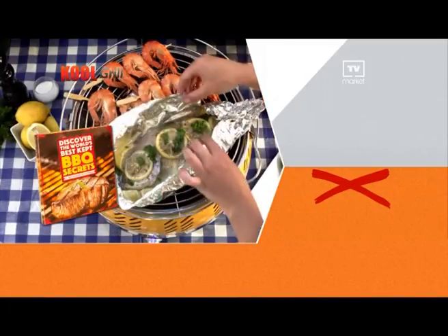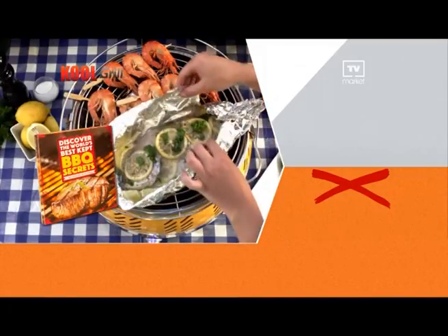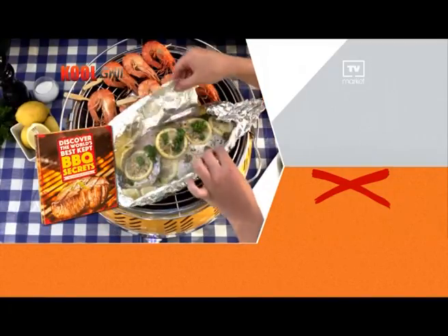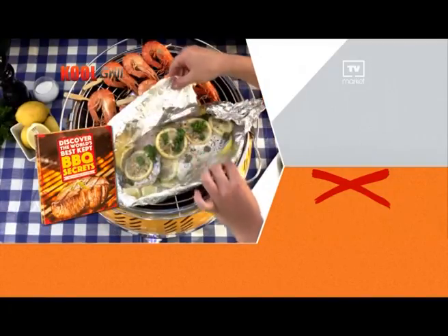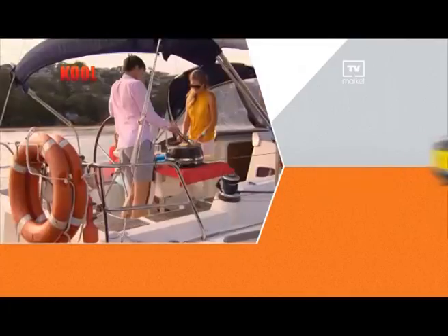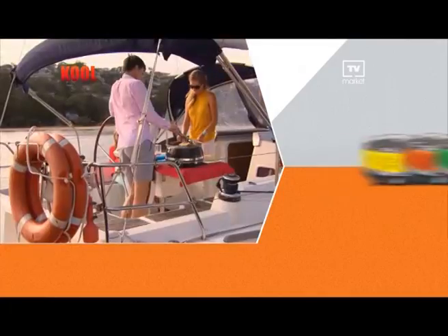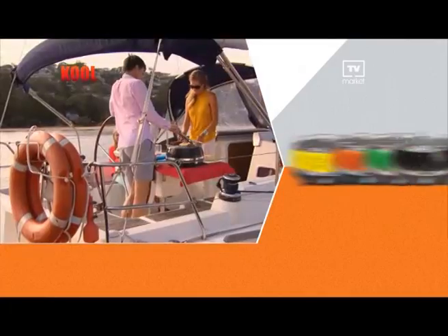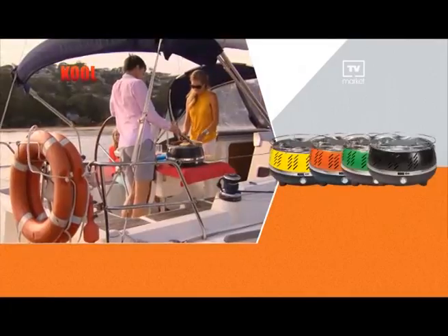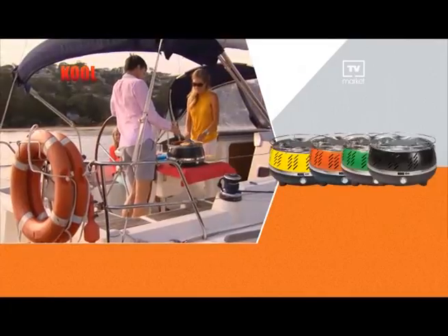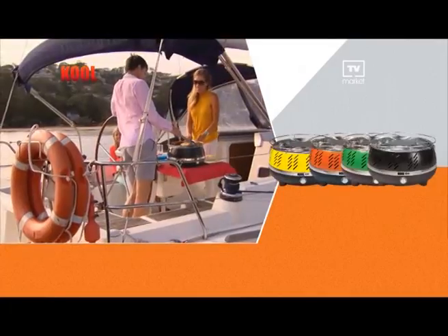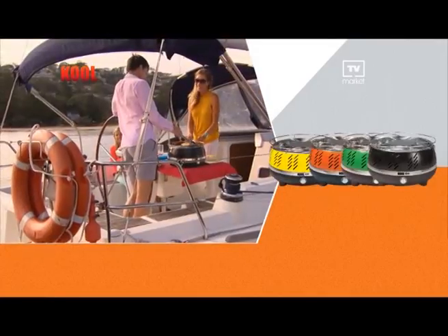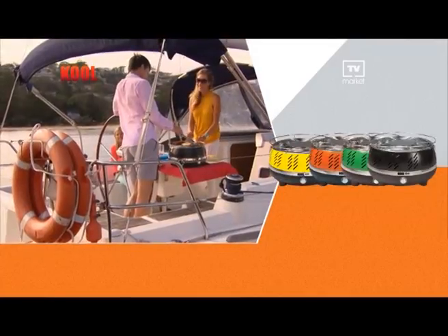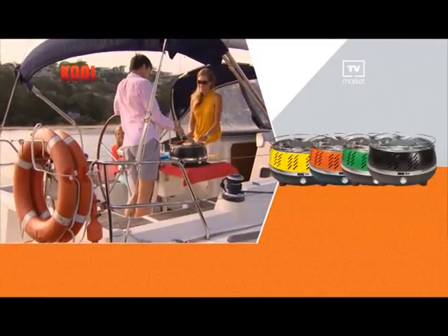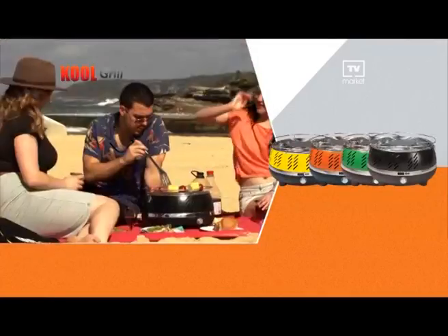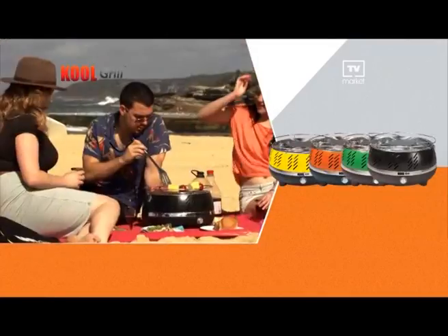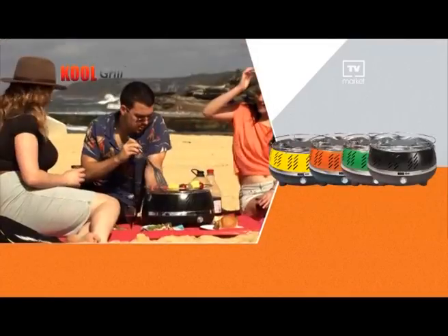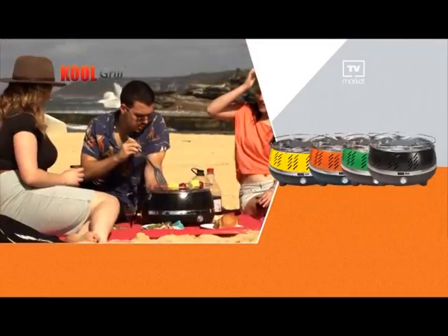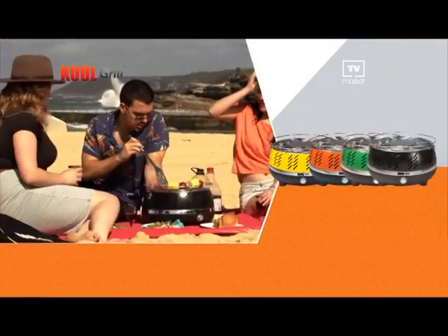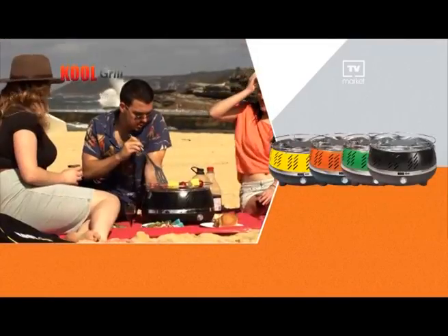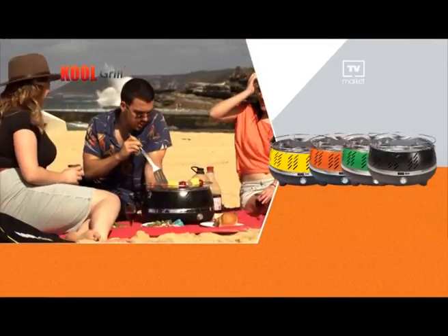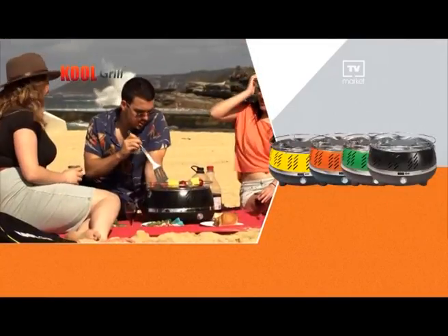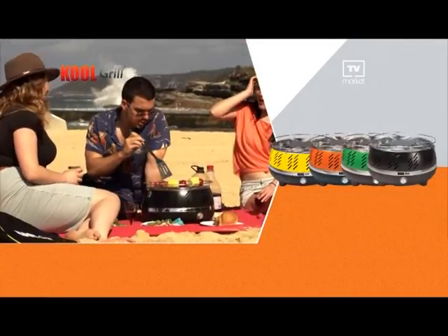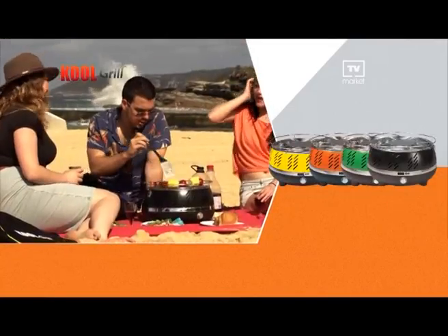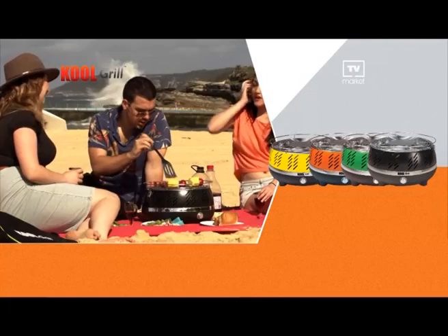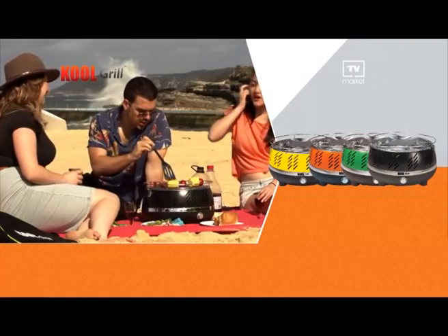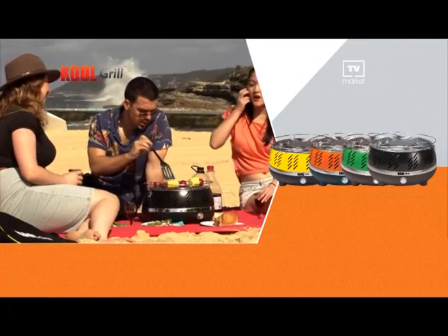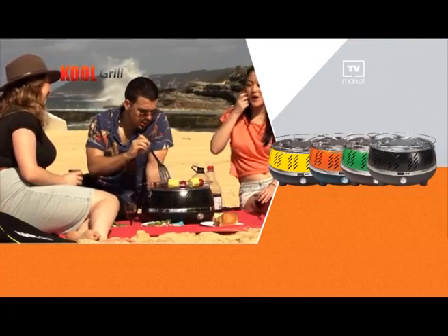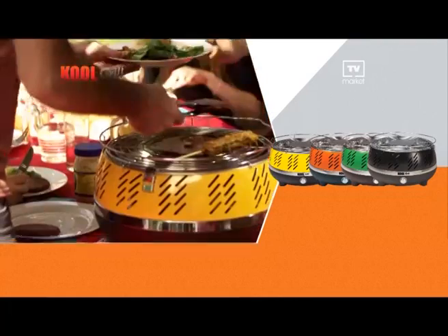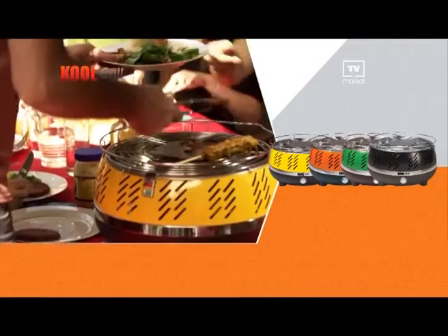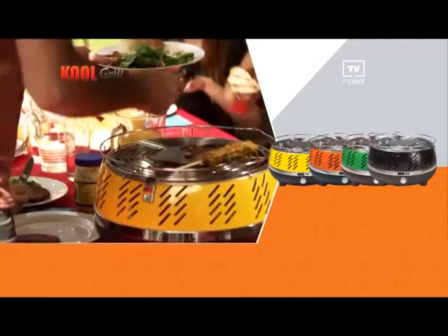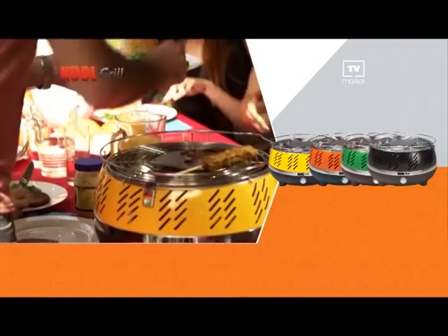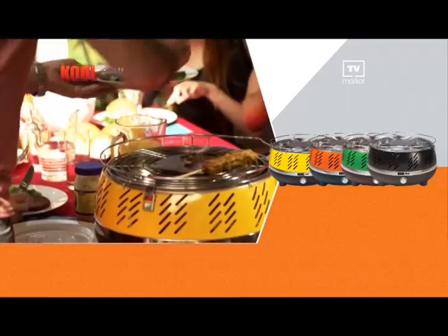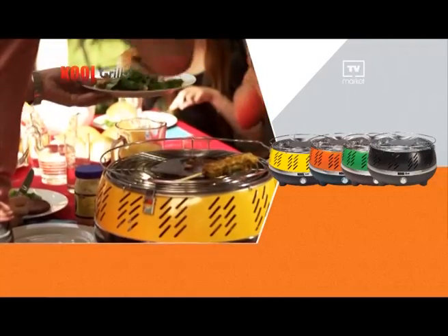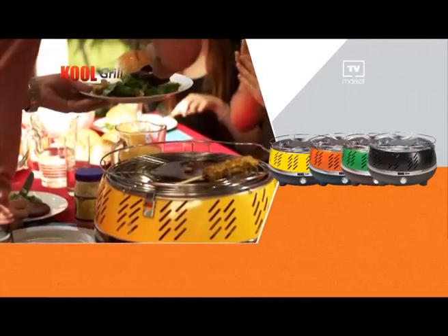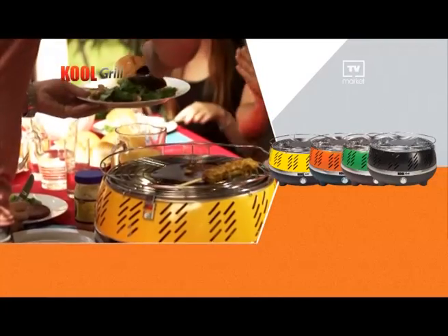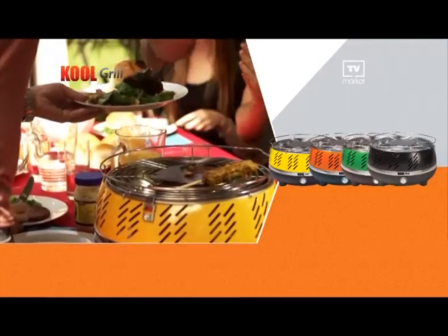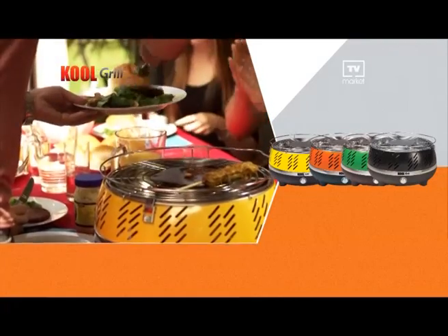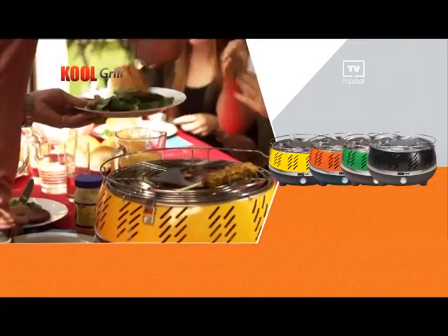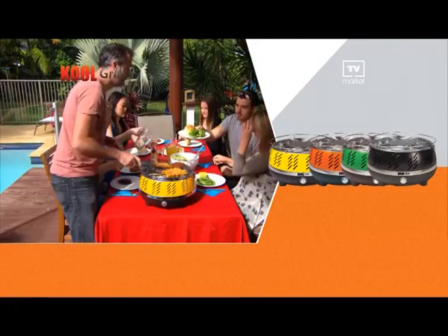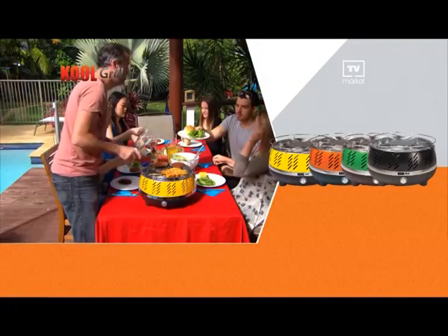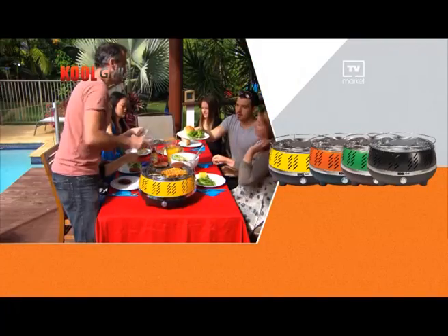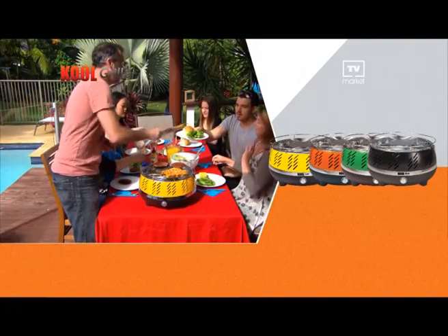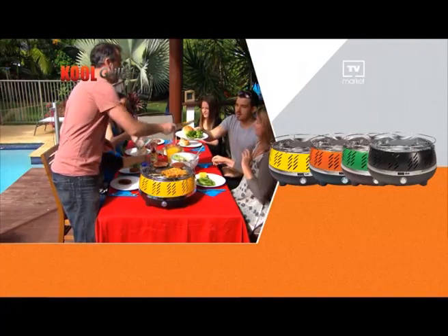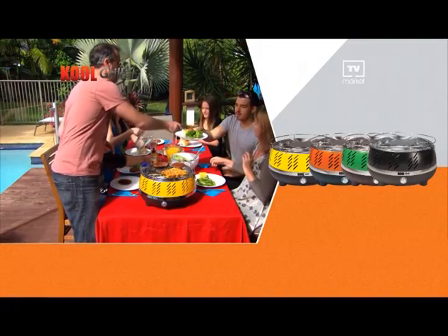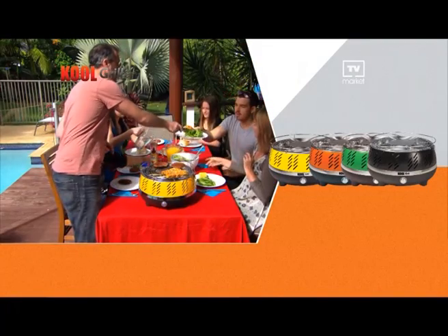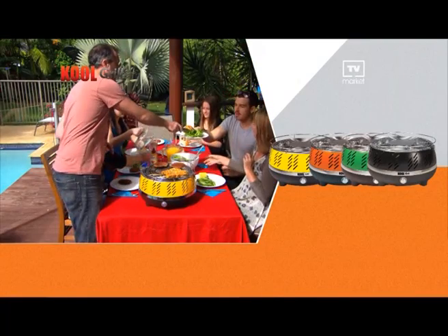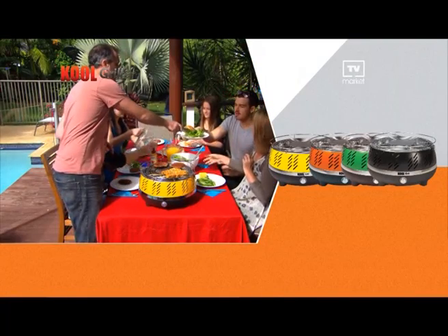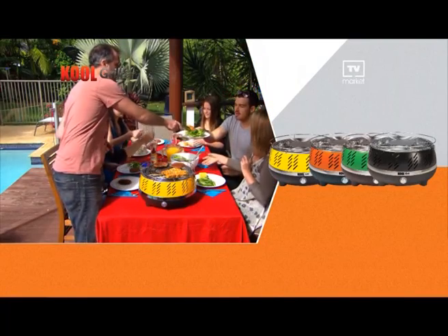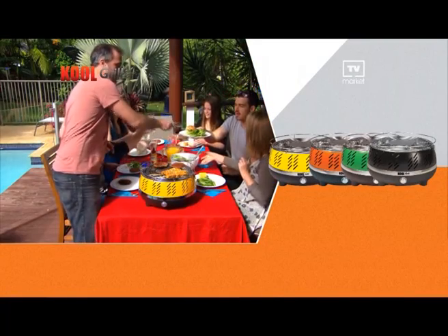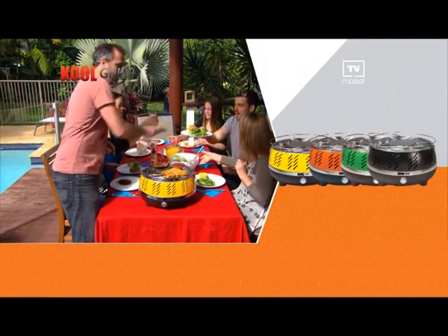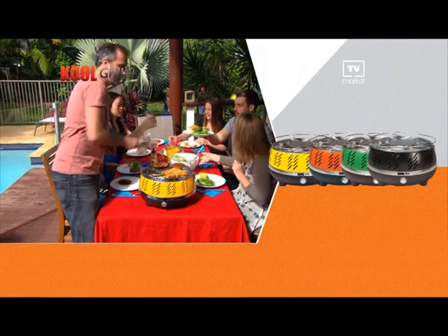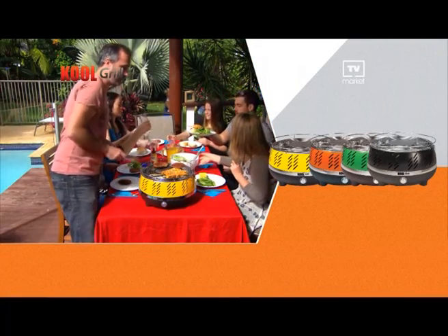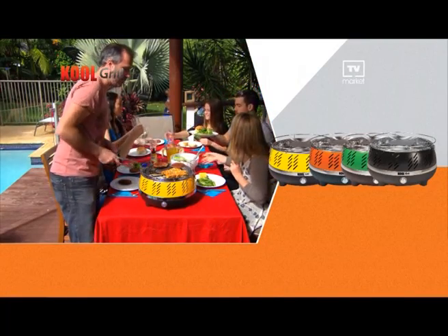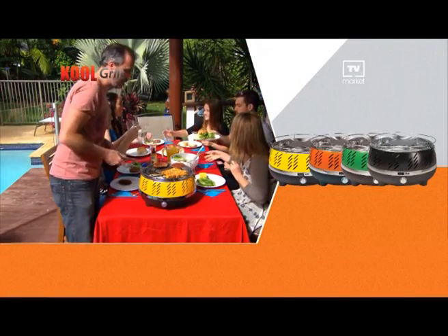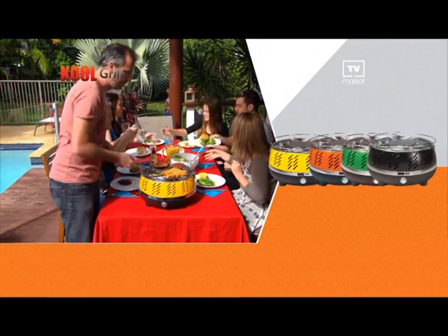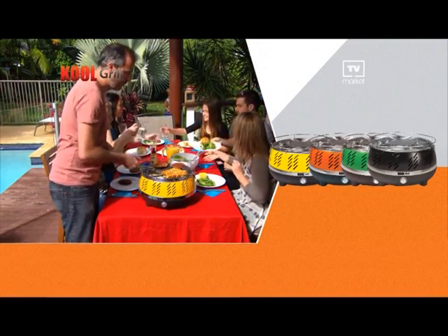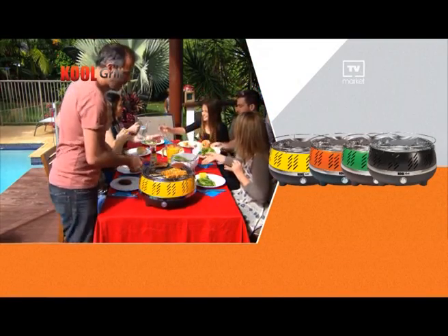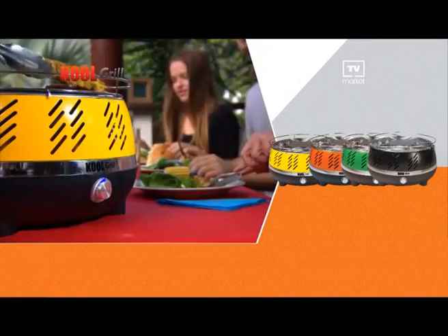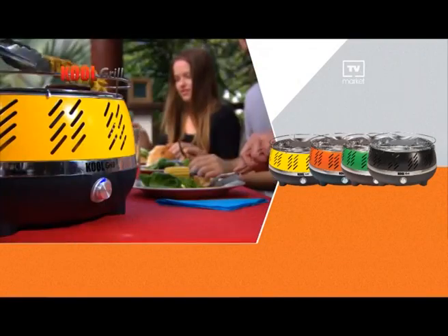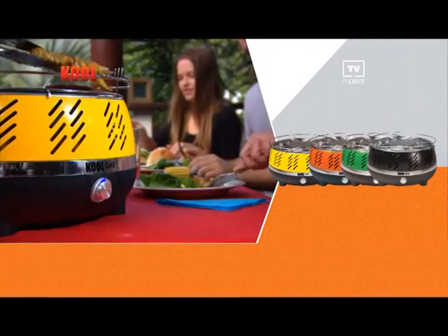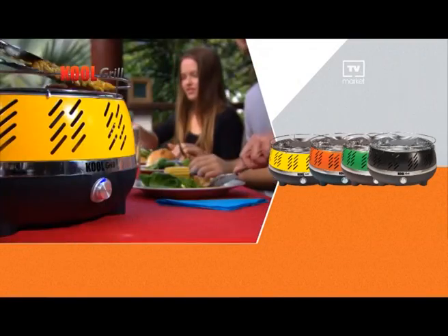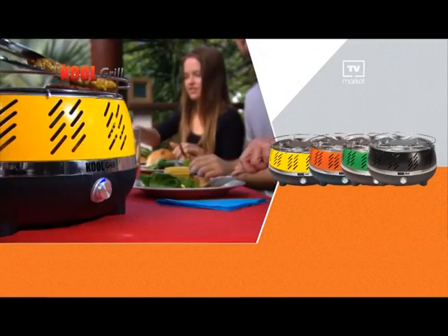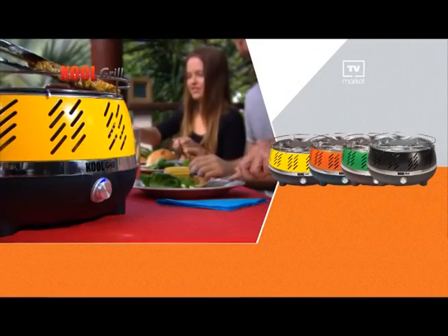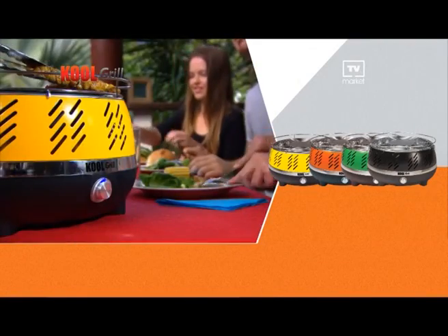Don't hesitate. Order your go-anywhere, cook-anywhere Cool Grill now. To take advantage of this amazing introductory offer, you must call now.